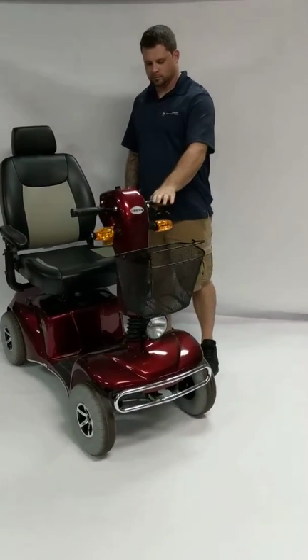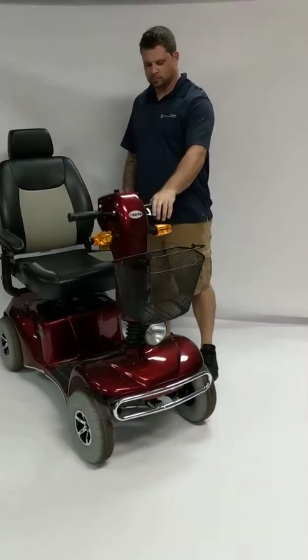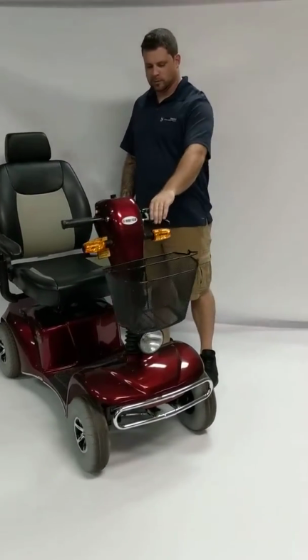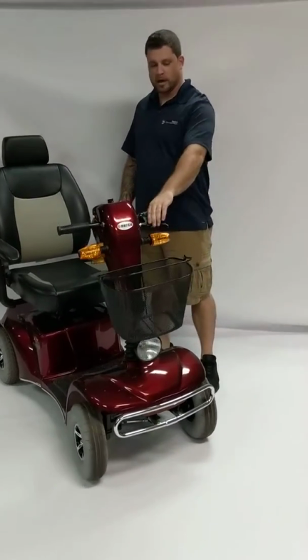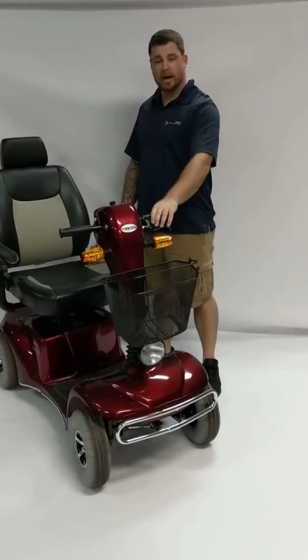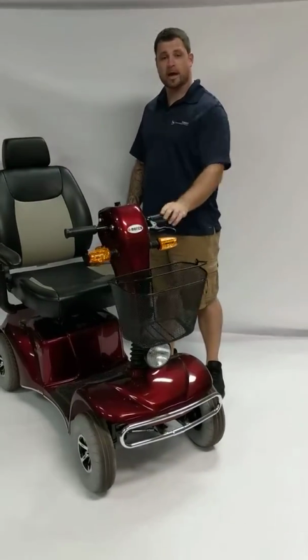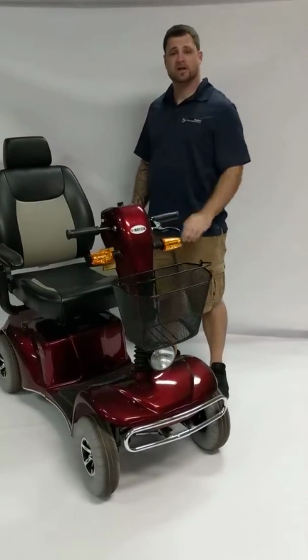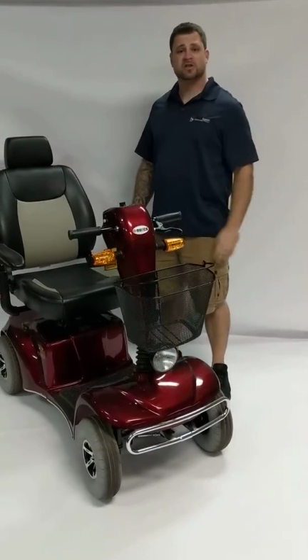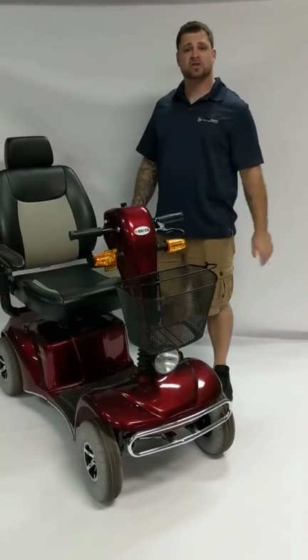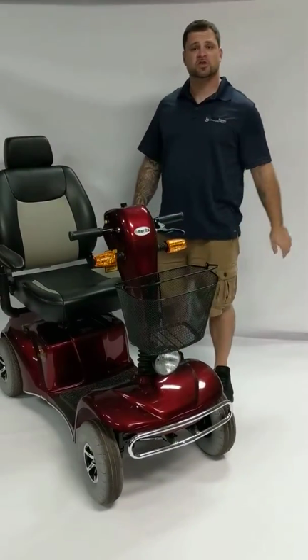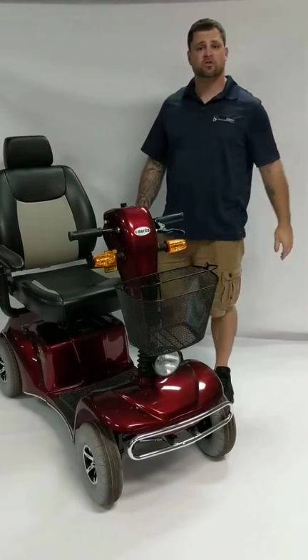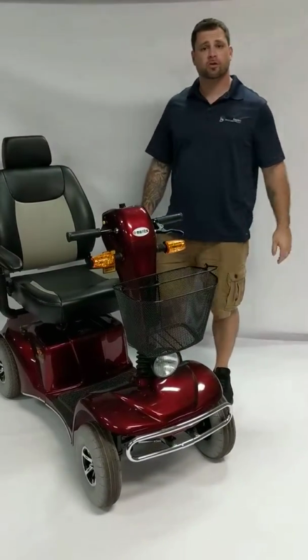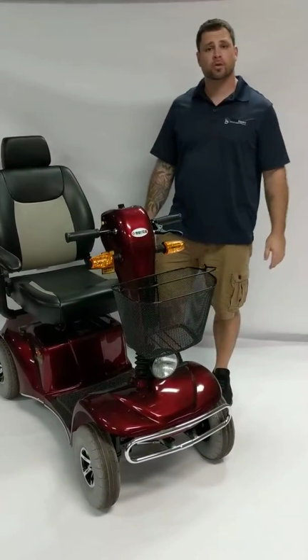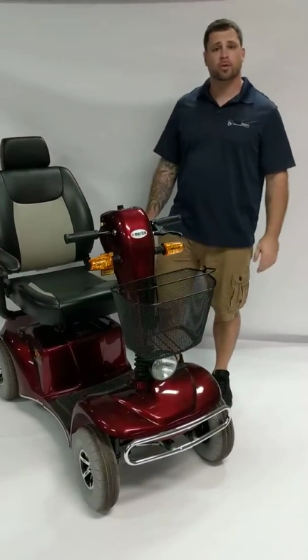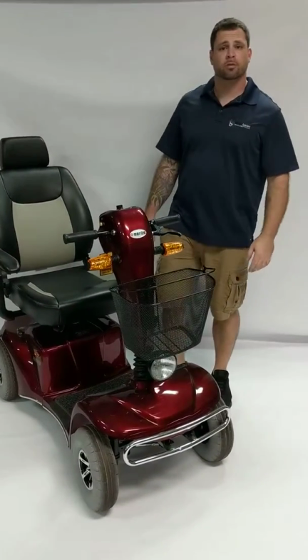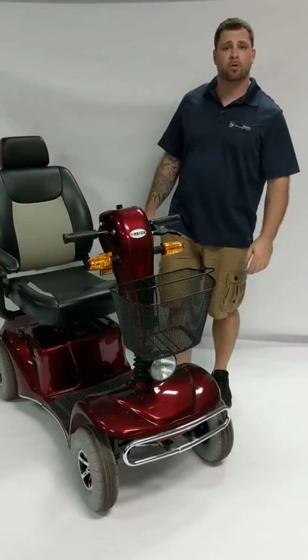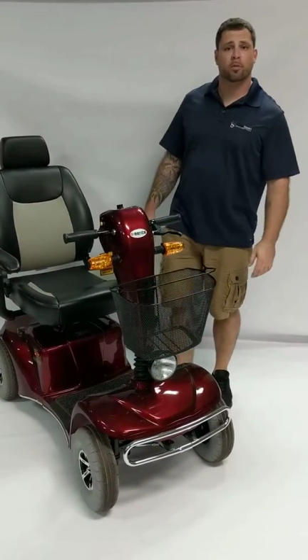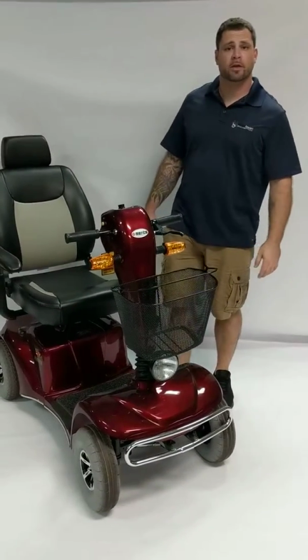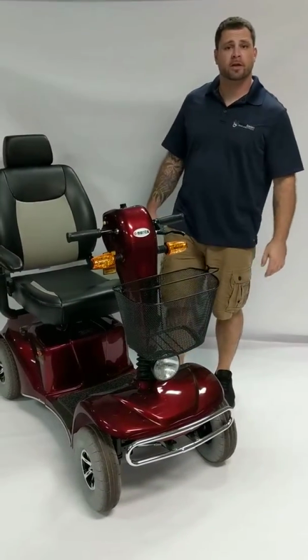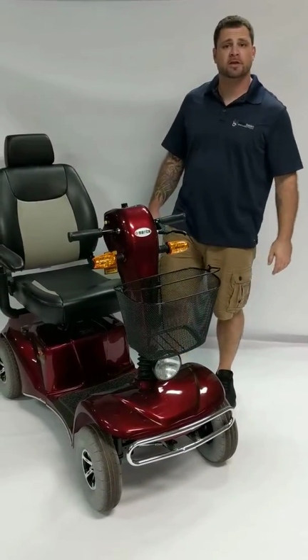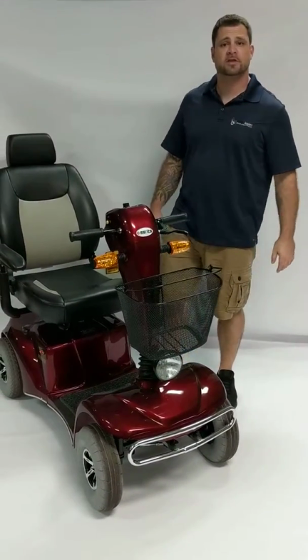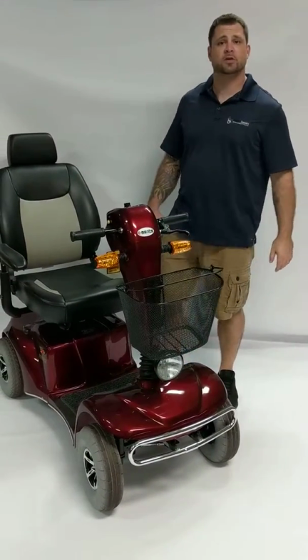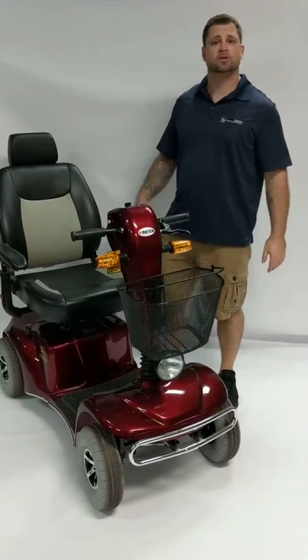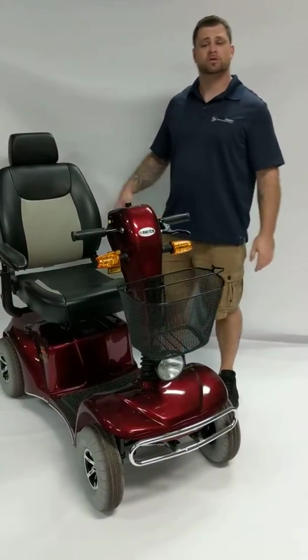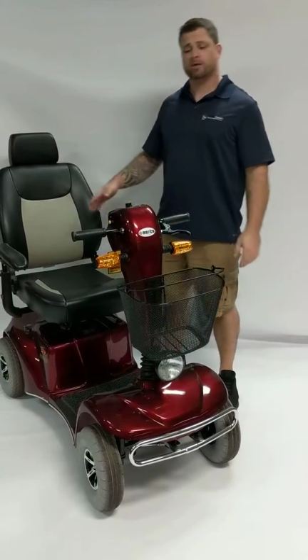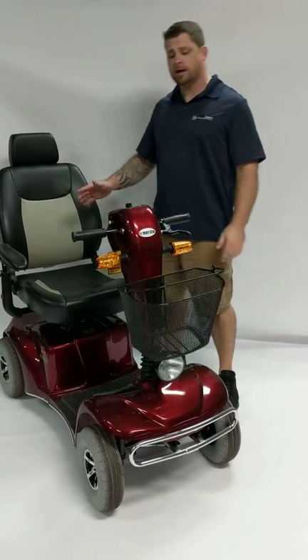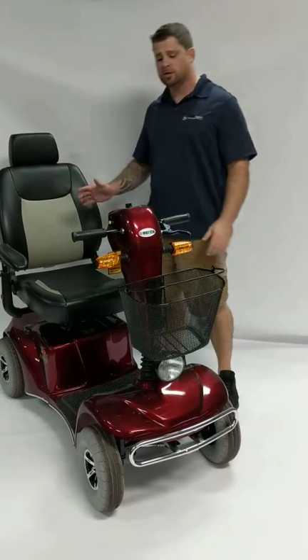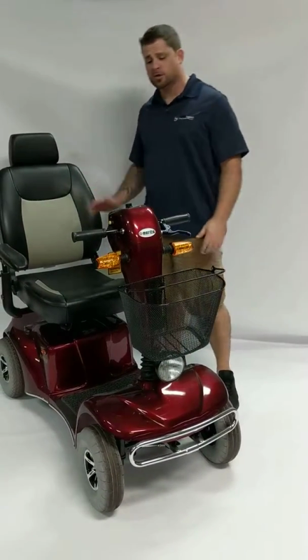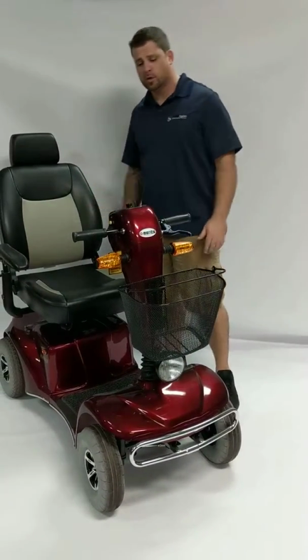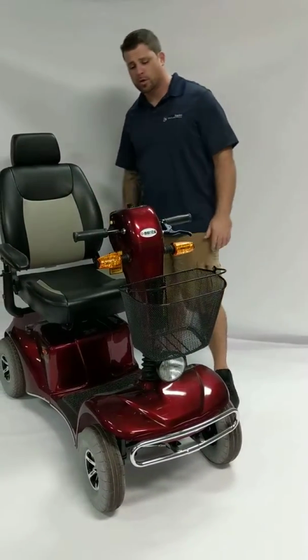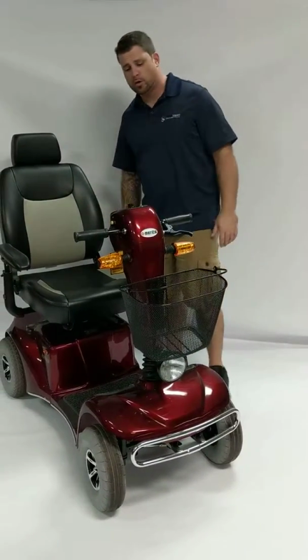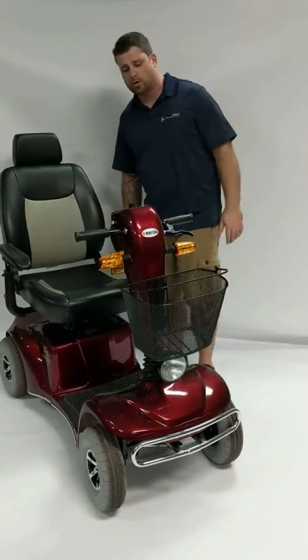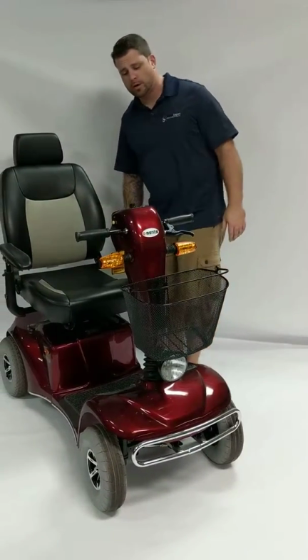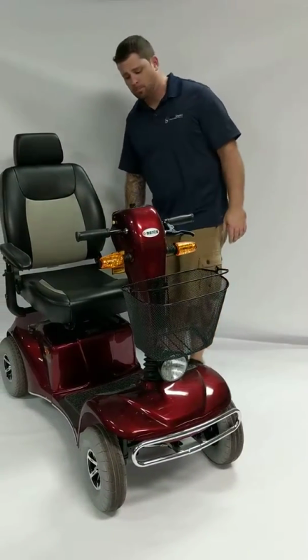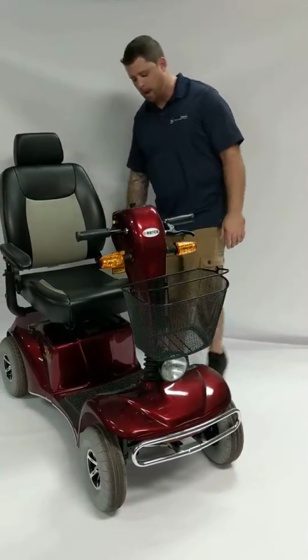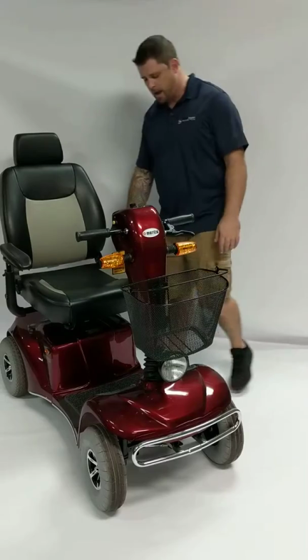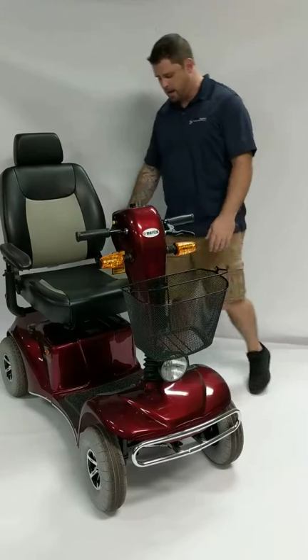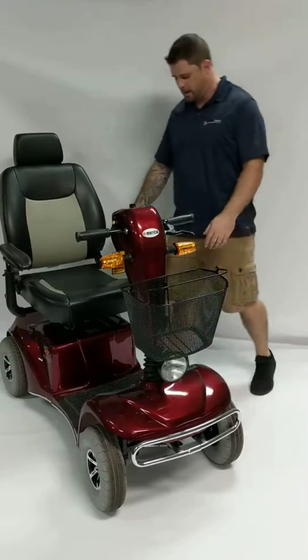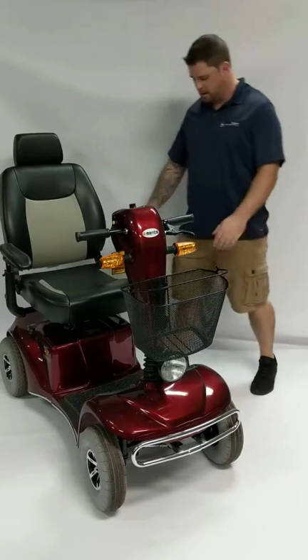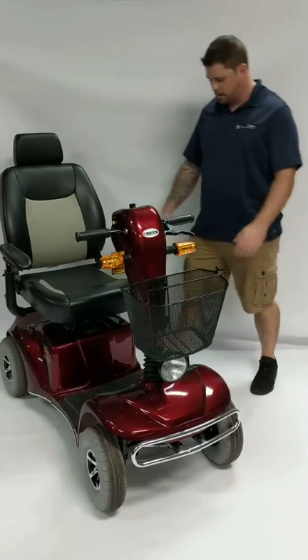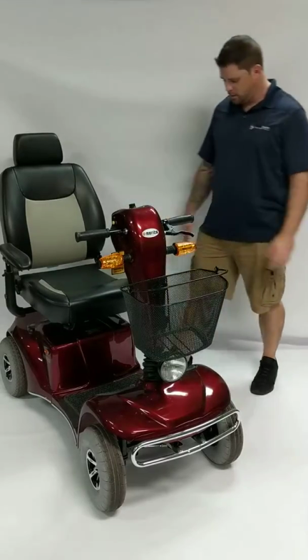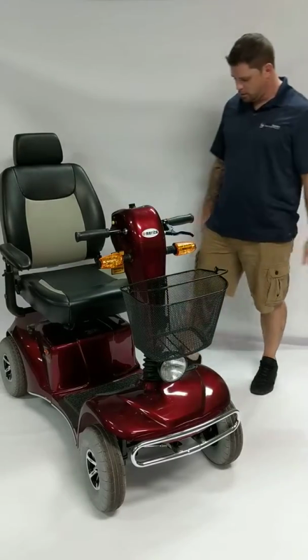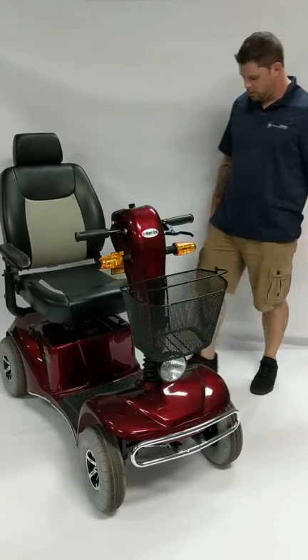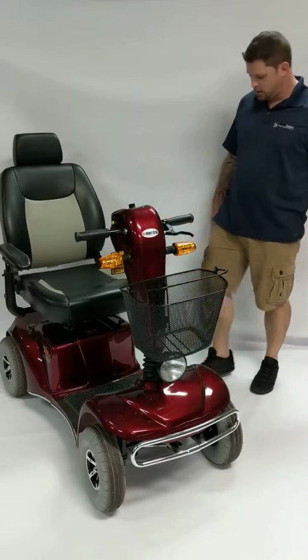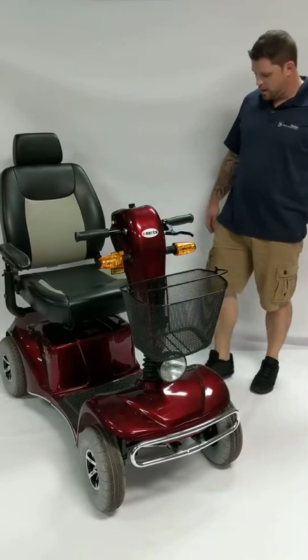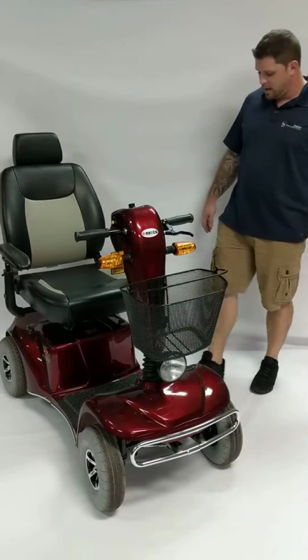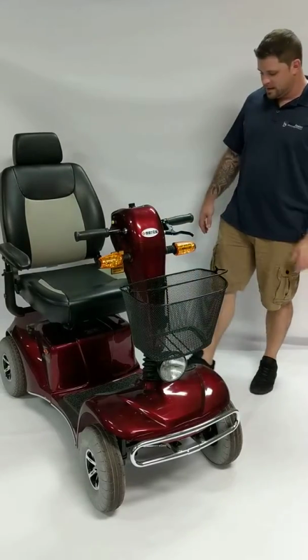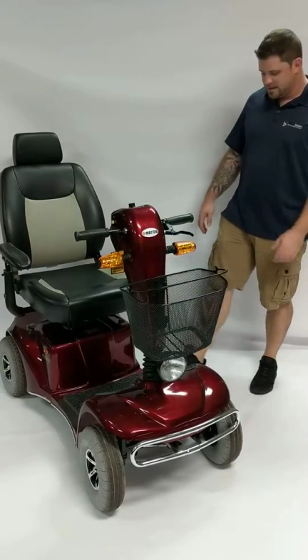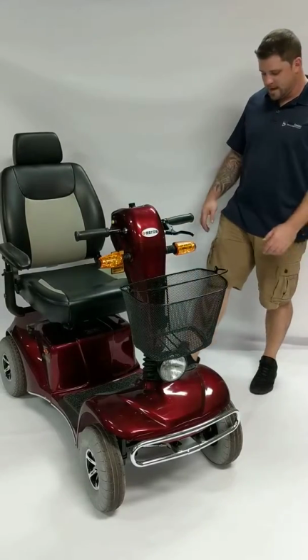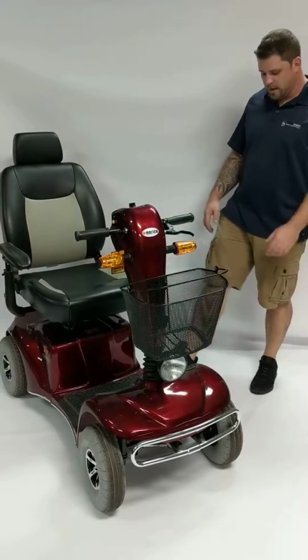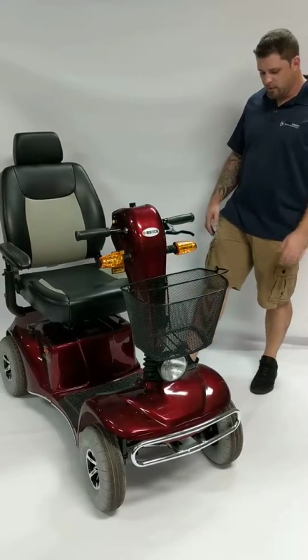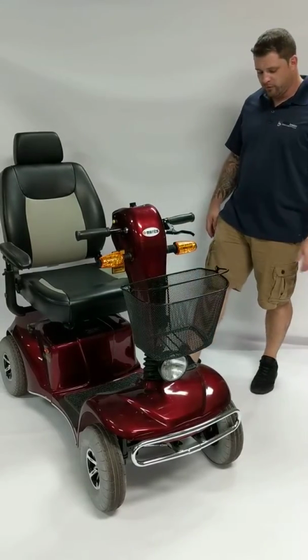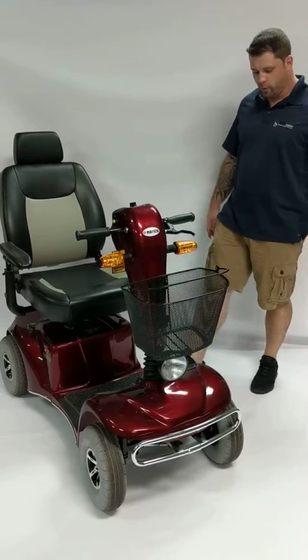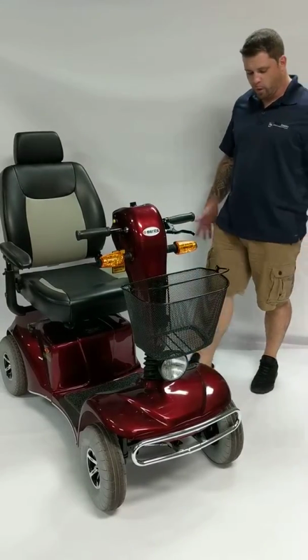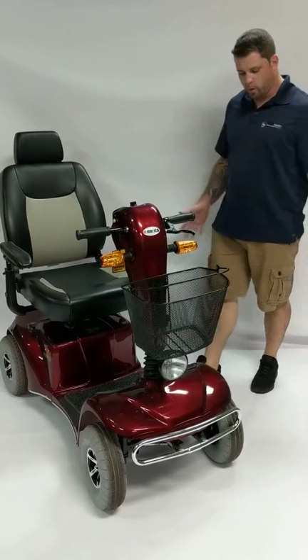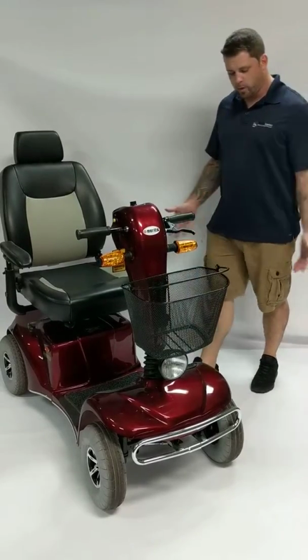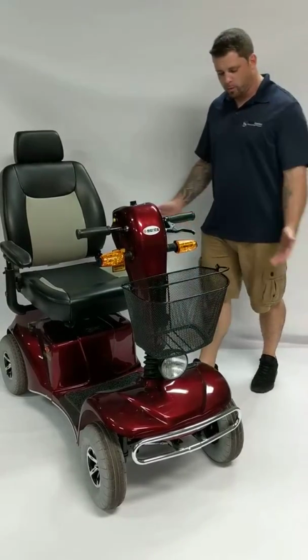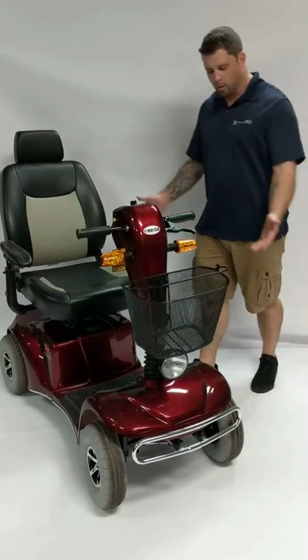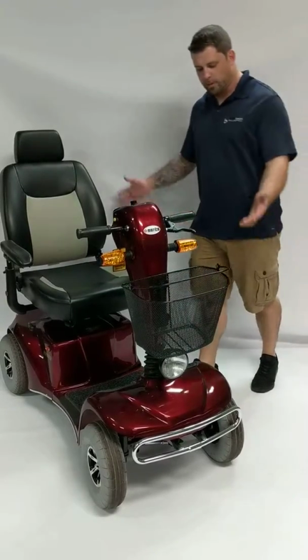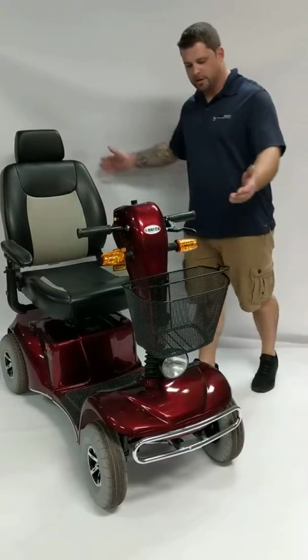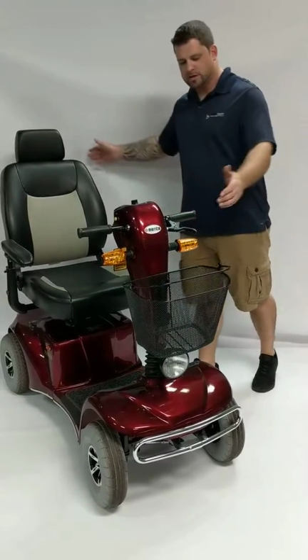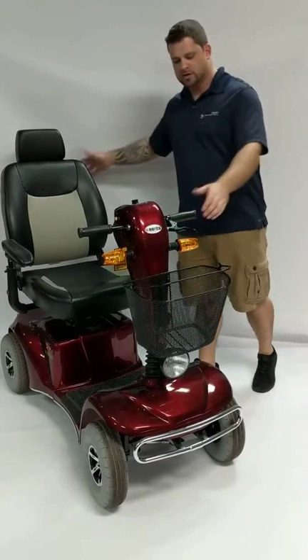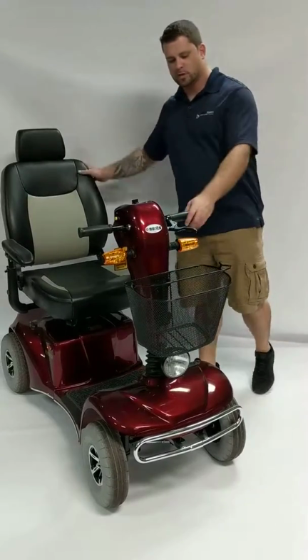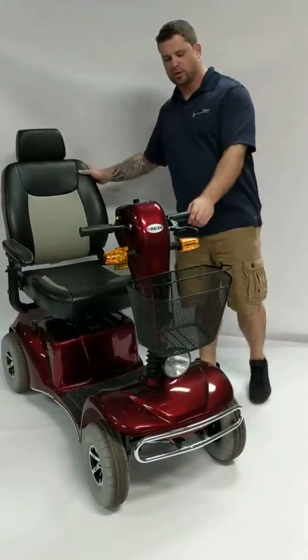Hey guys, this is Drew with Mobility Scooters Direct showing you the Pioneer 10 four-wheel mobility scooter.